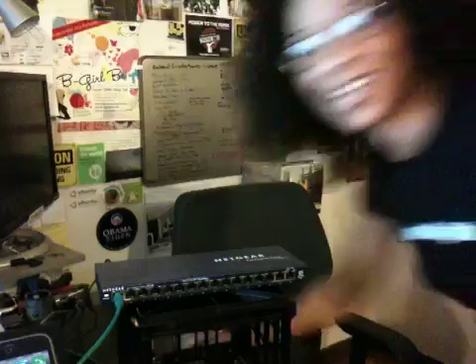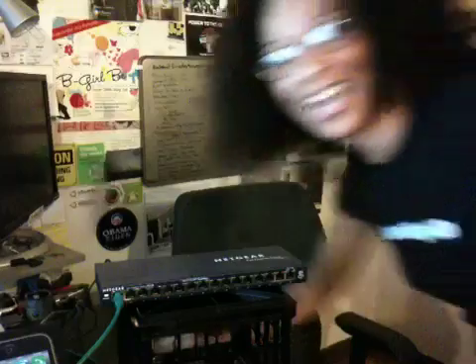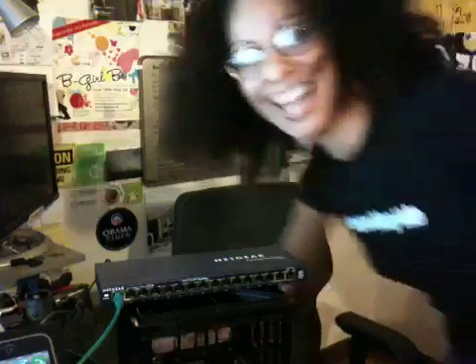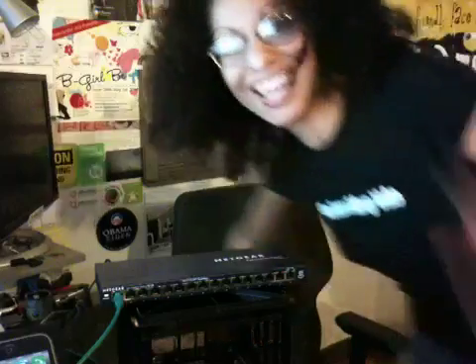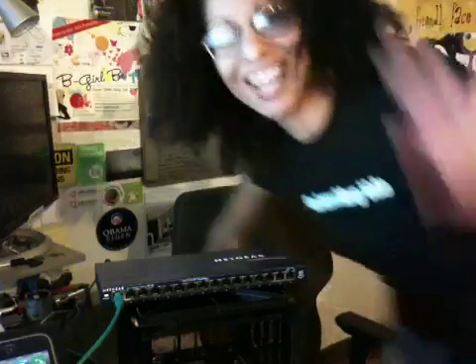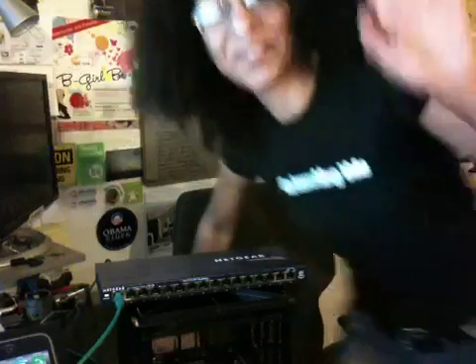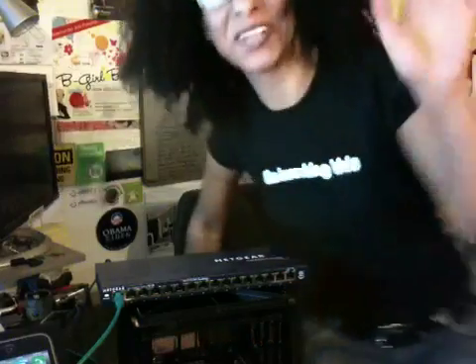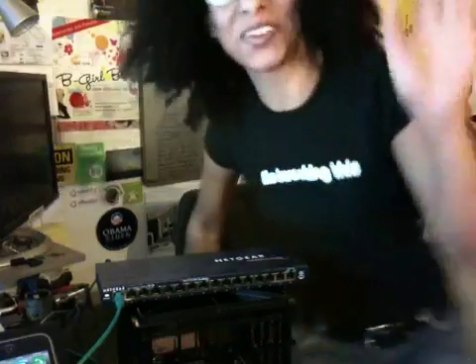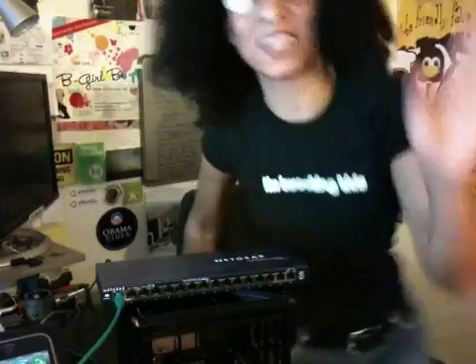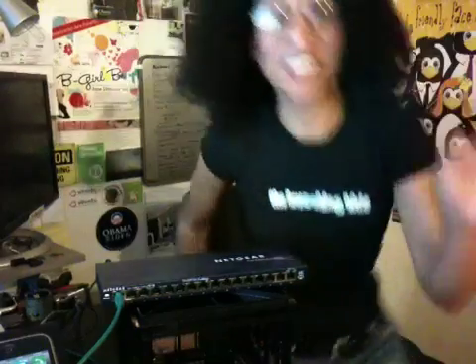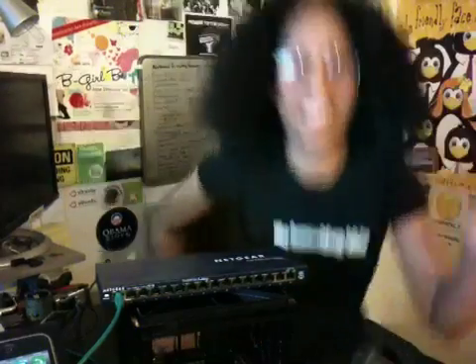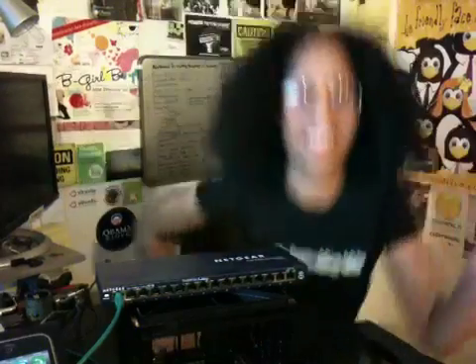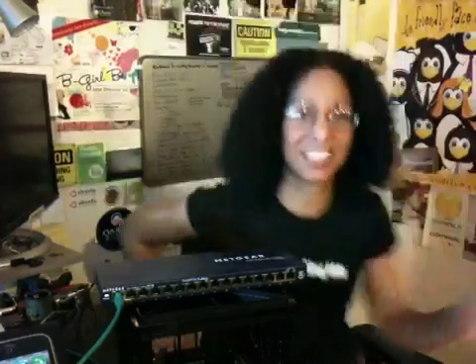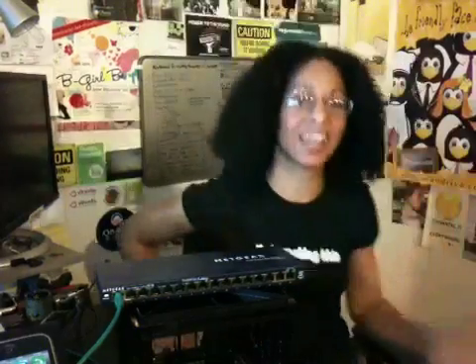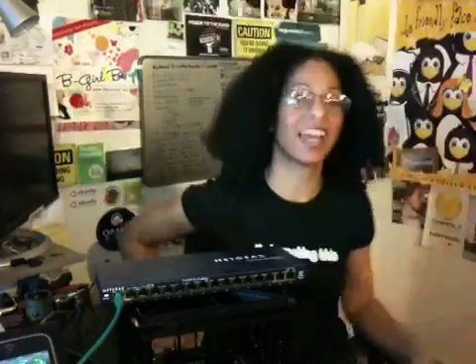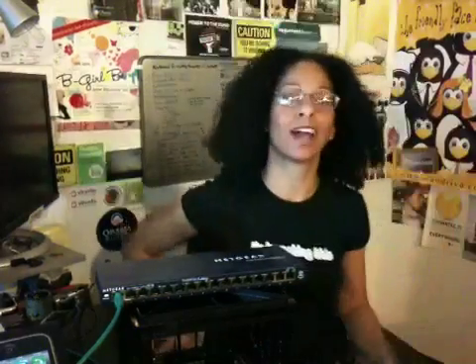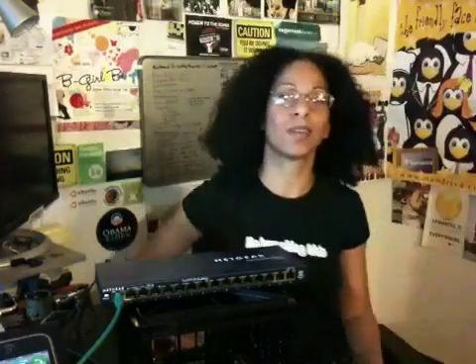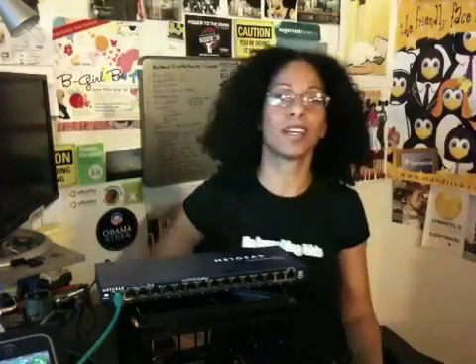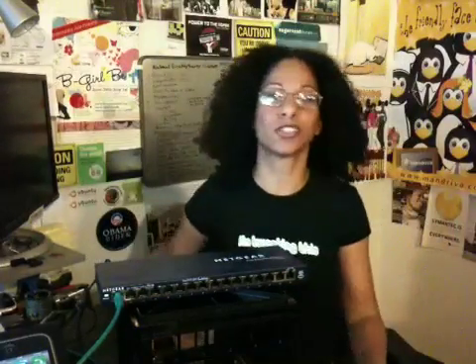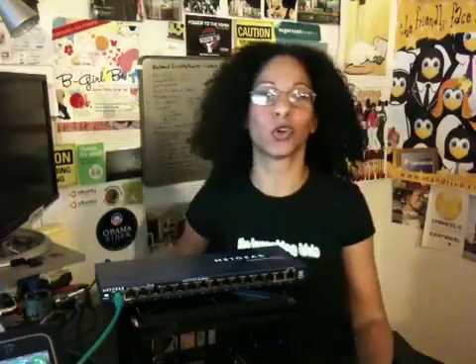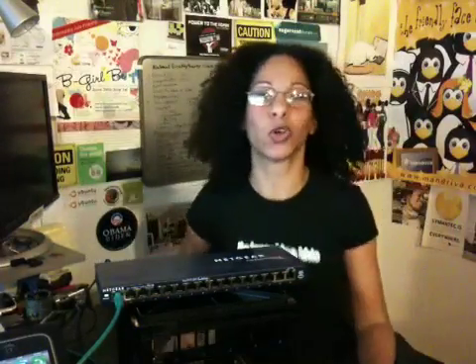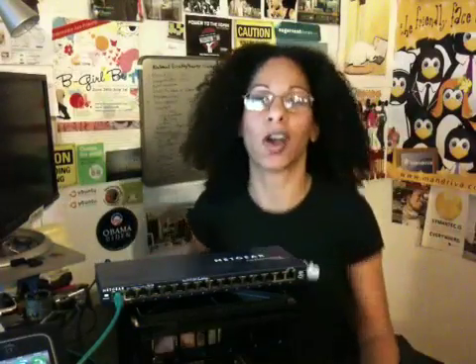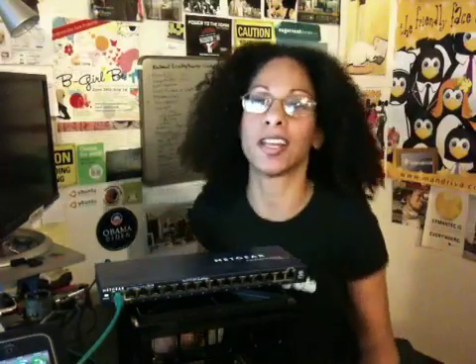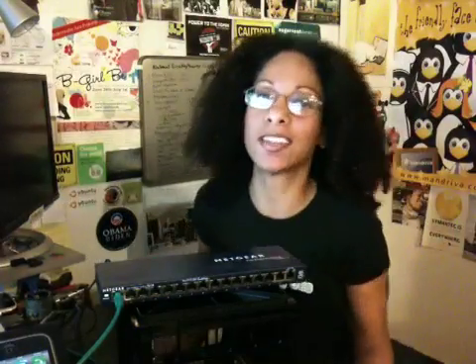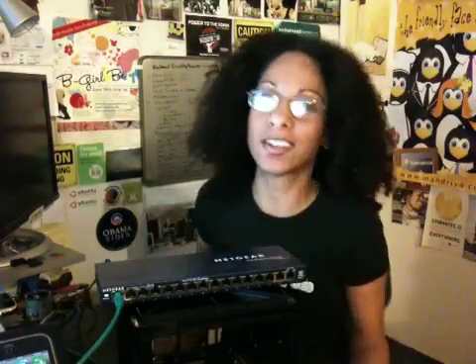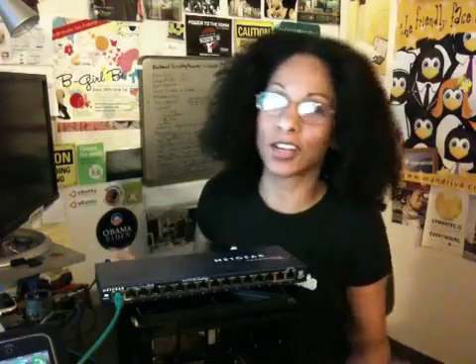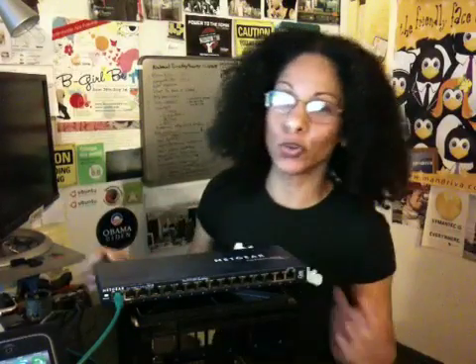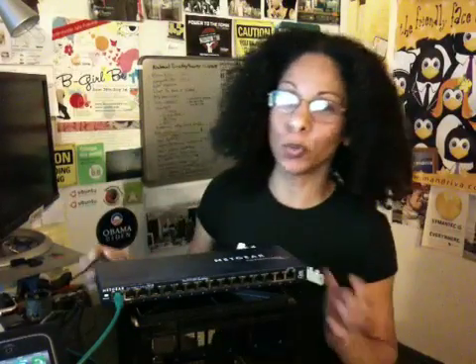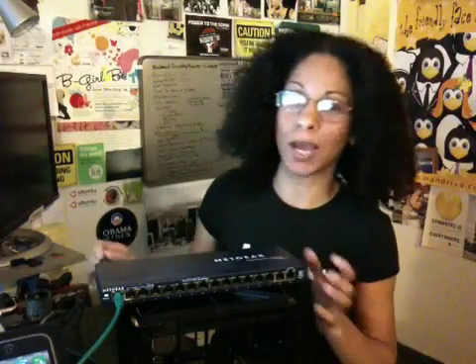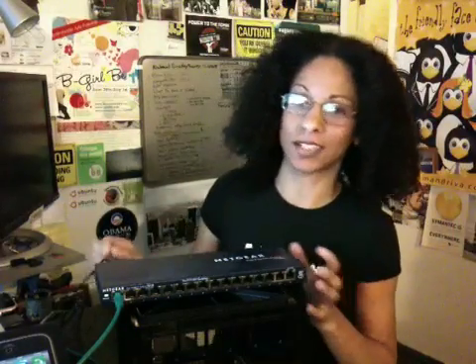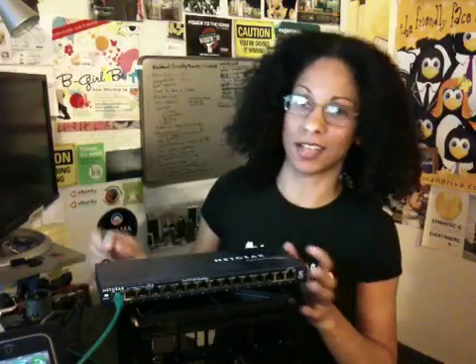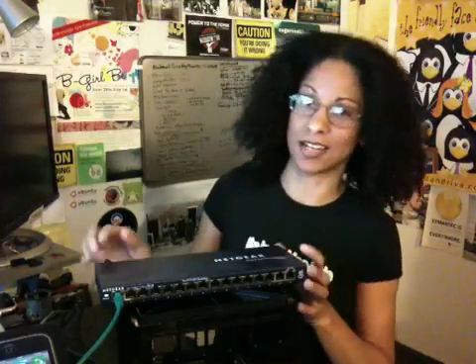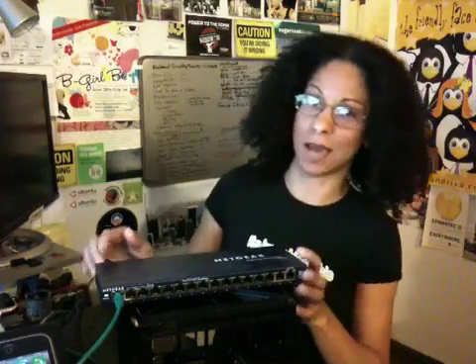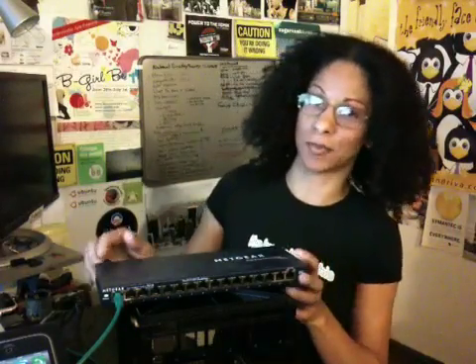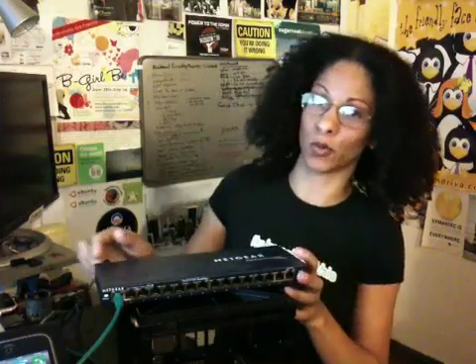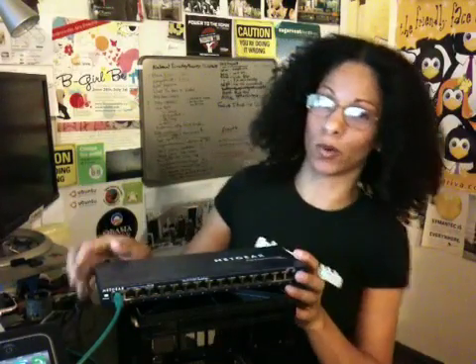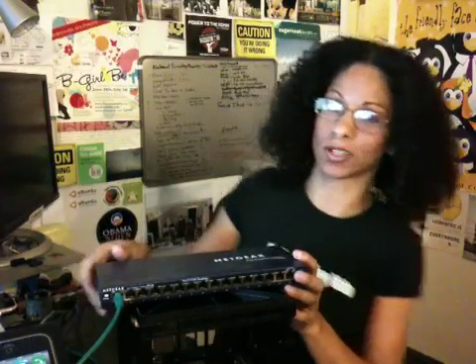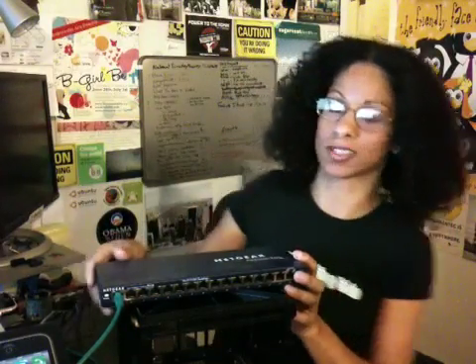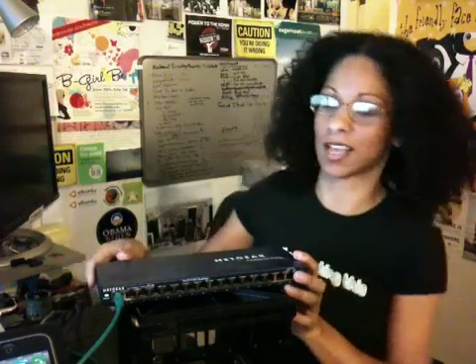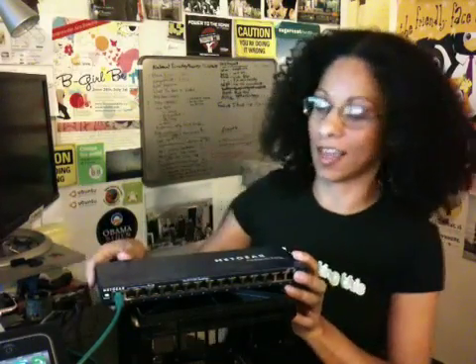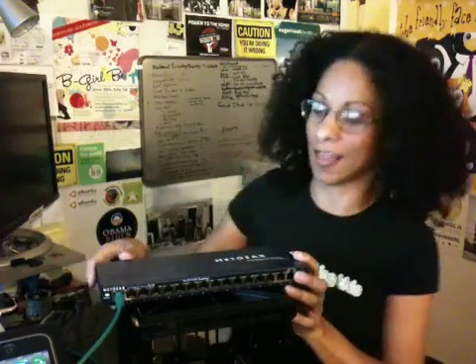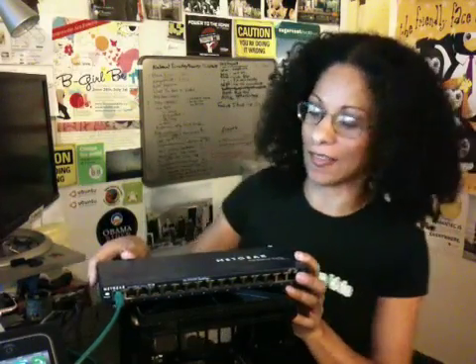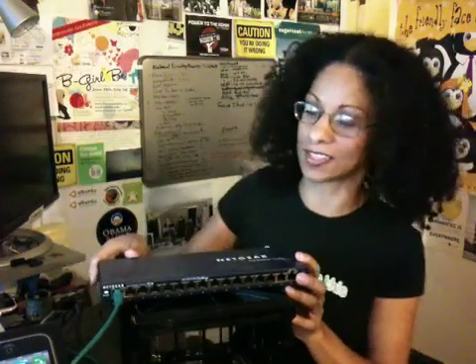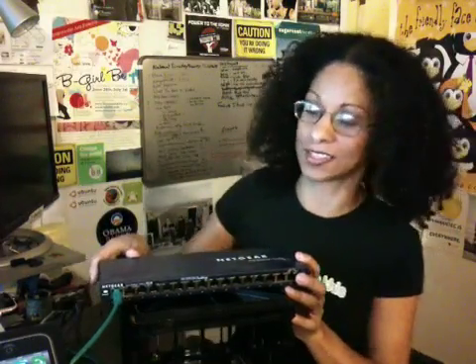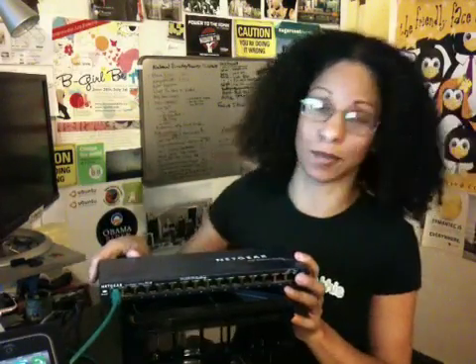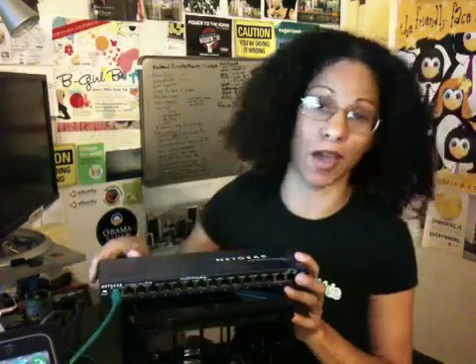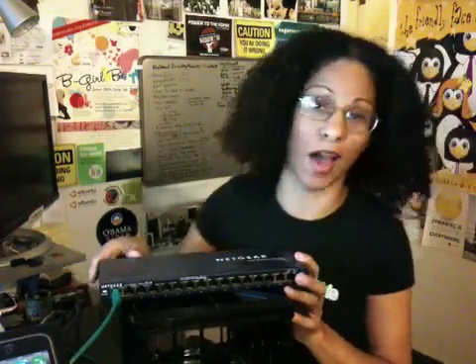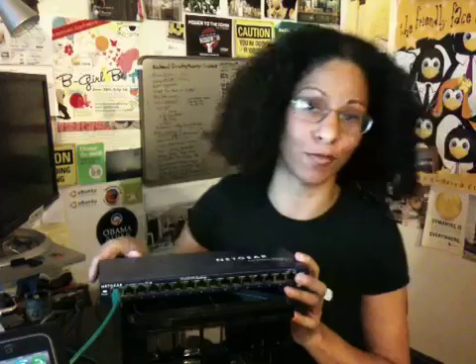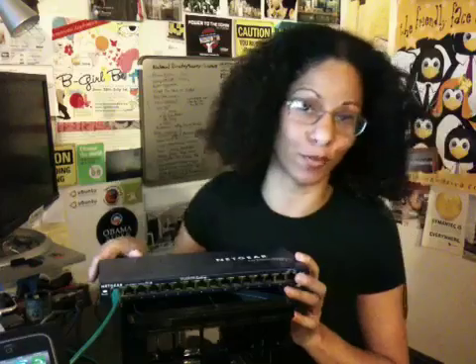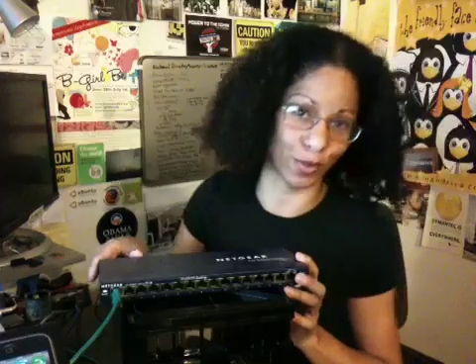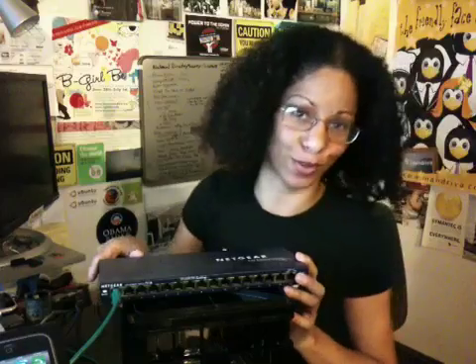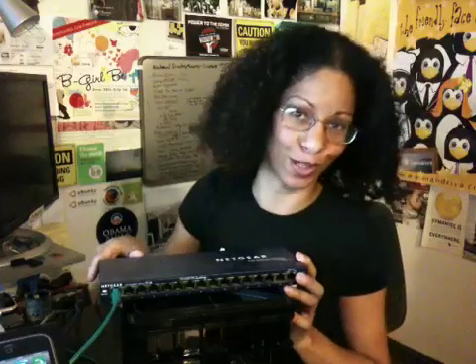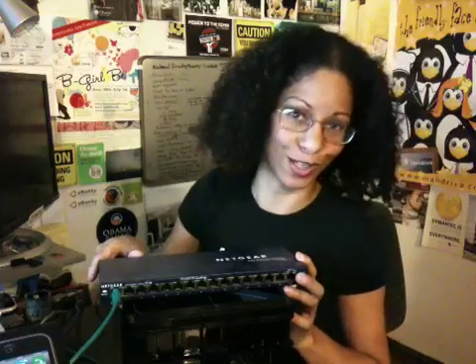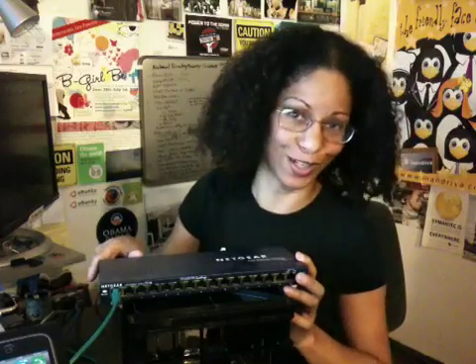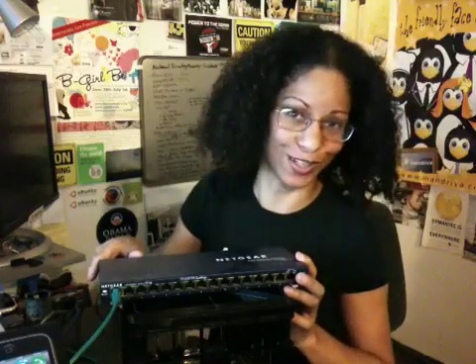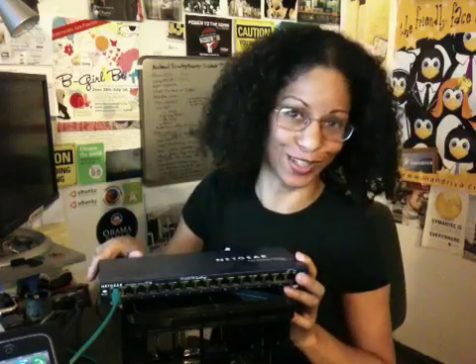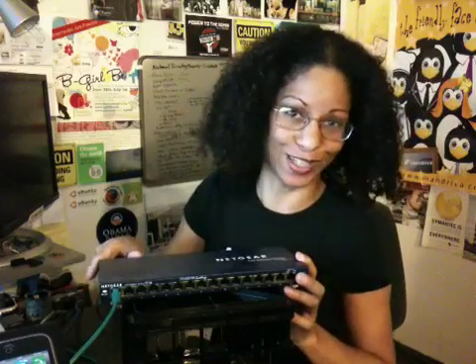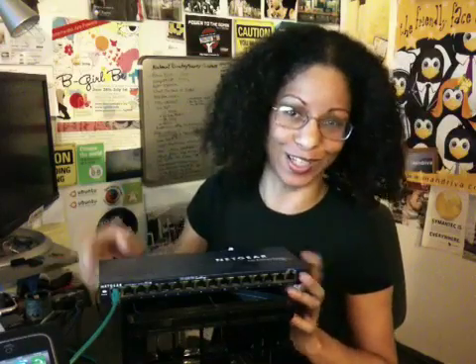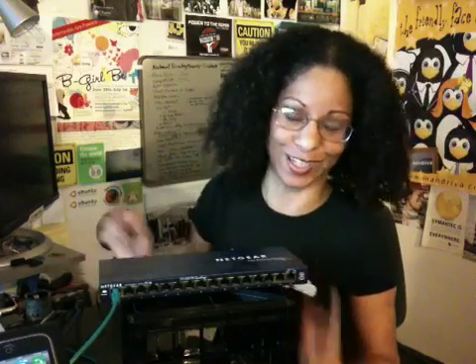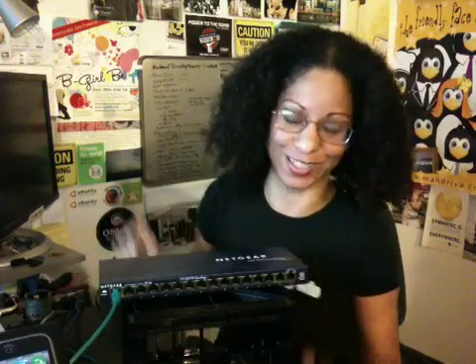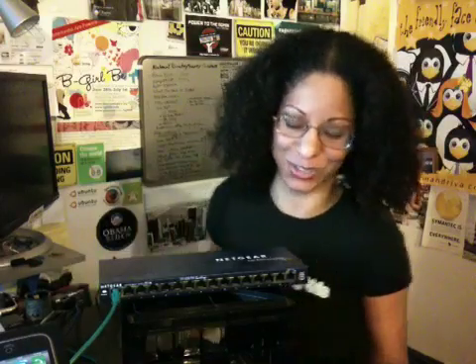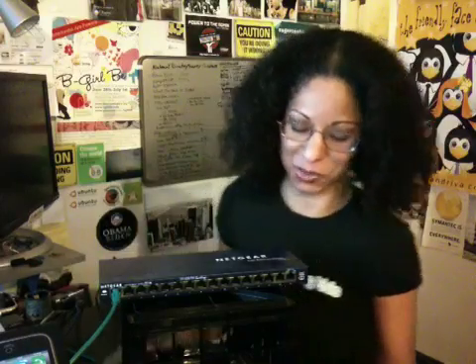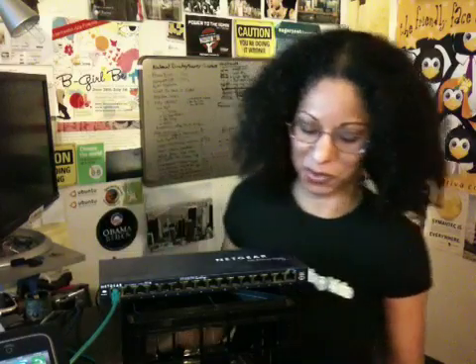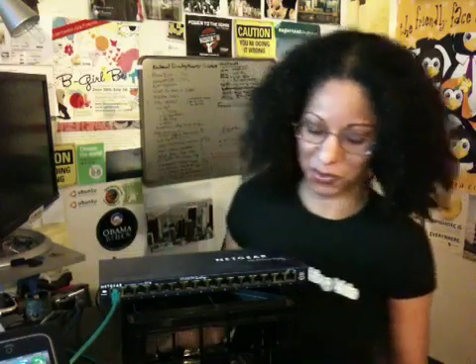Hi, I'm Adrienne Richards, and today I'm going to show you how an Ethernet loopback adapter works, on behalf of ThinkGeek as a tribute.